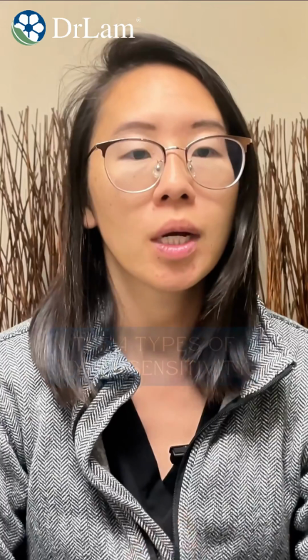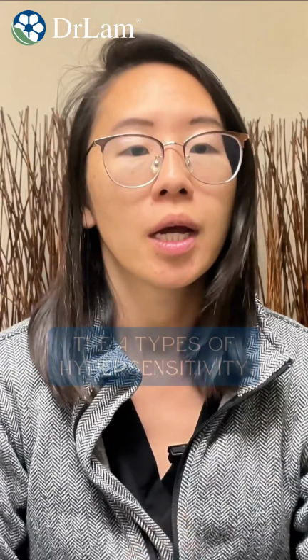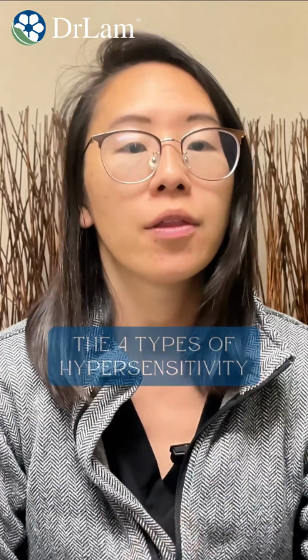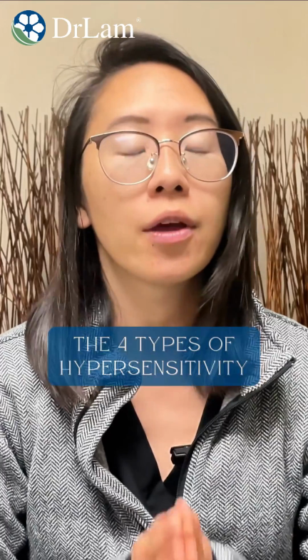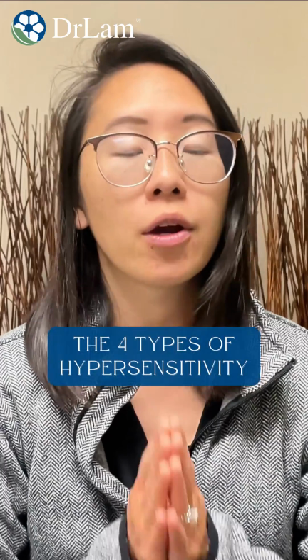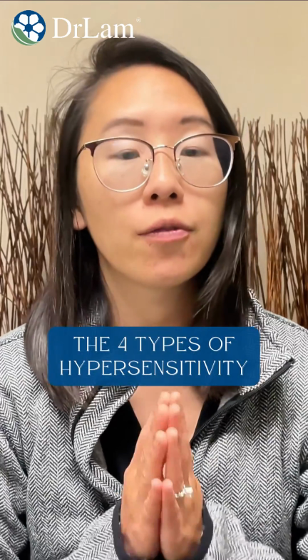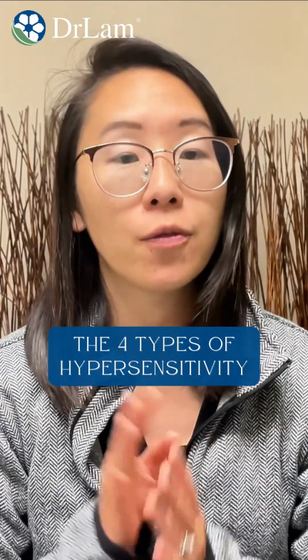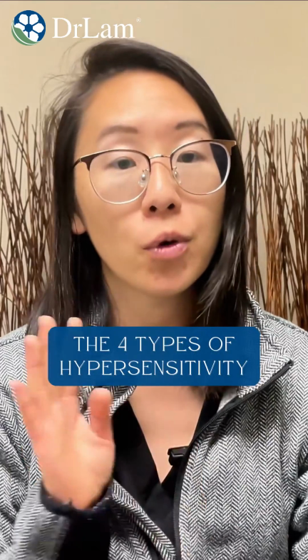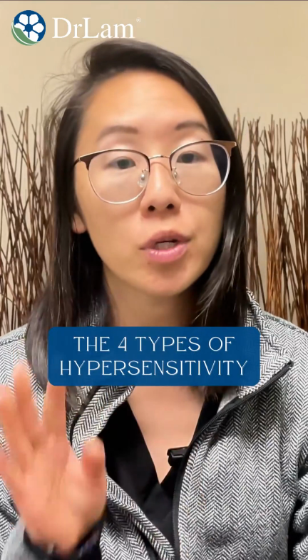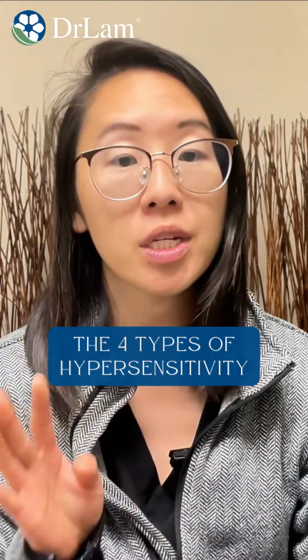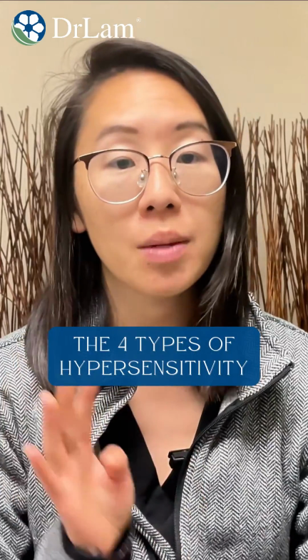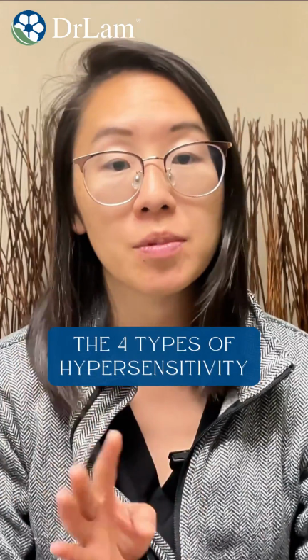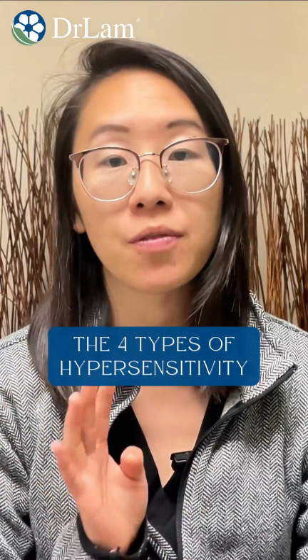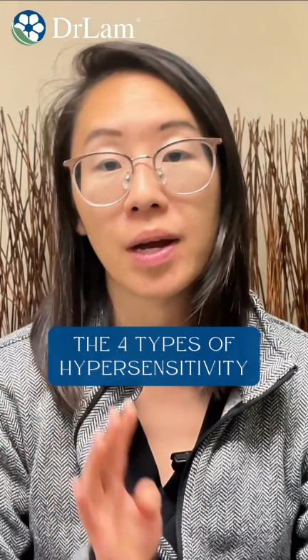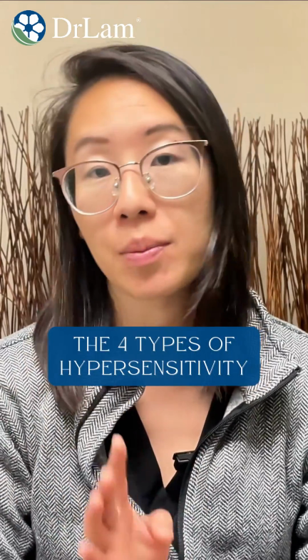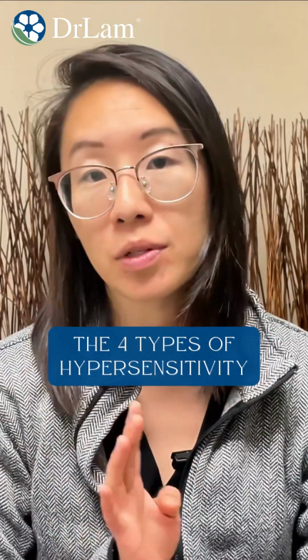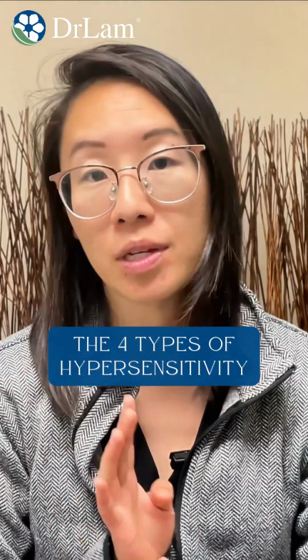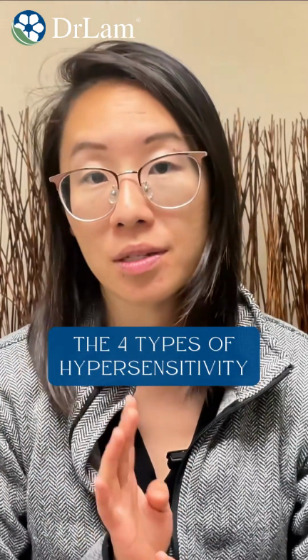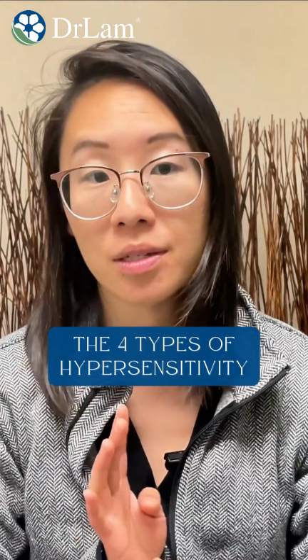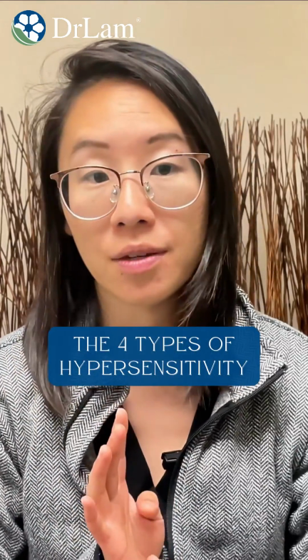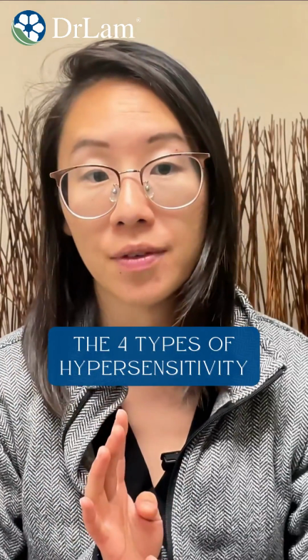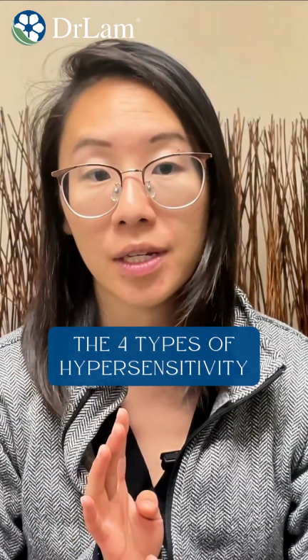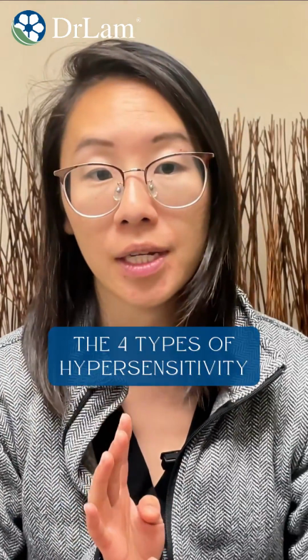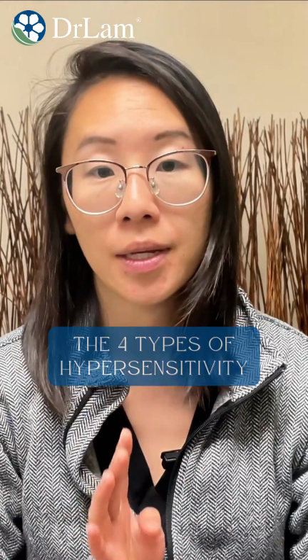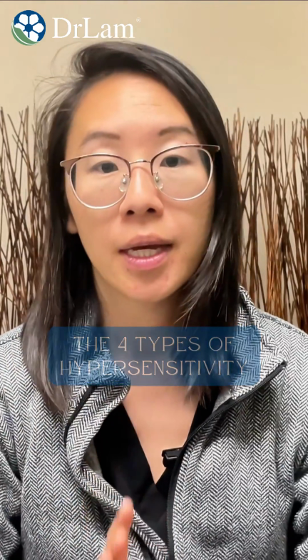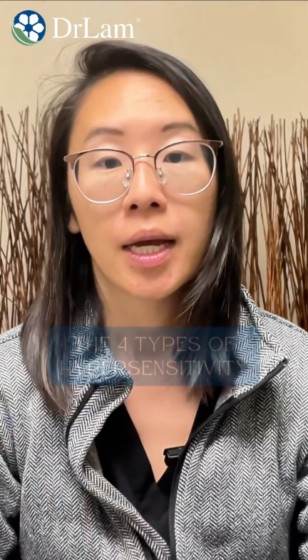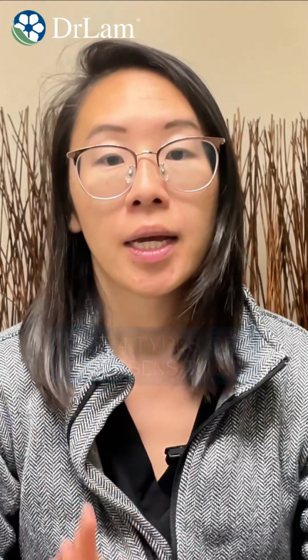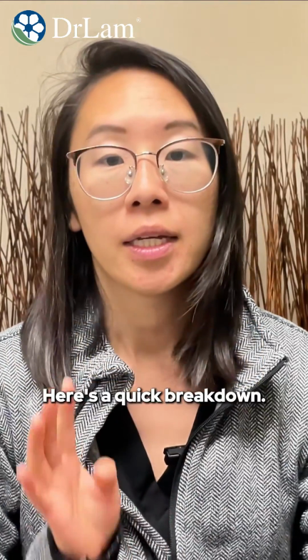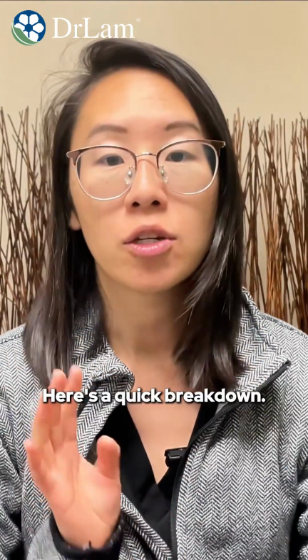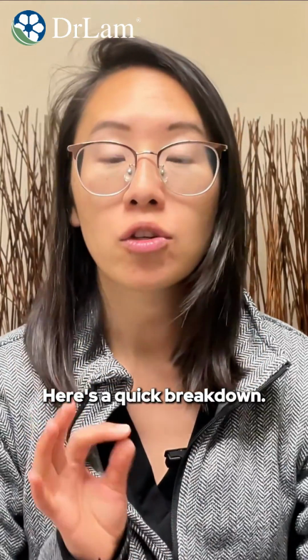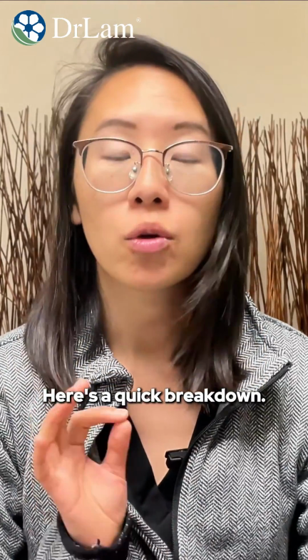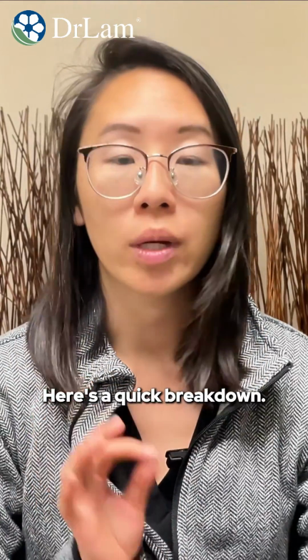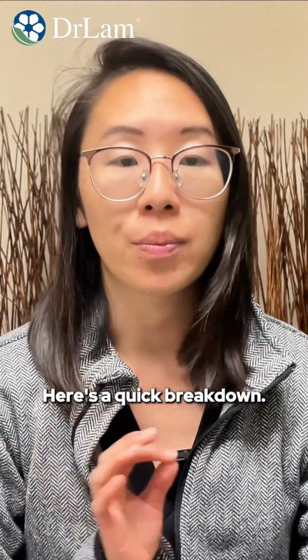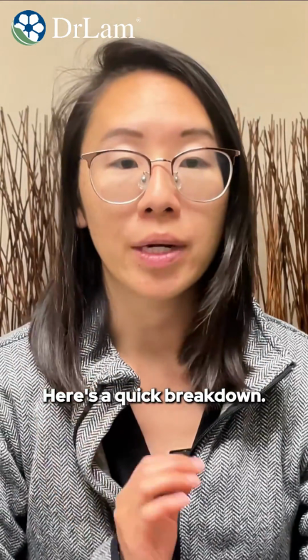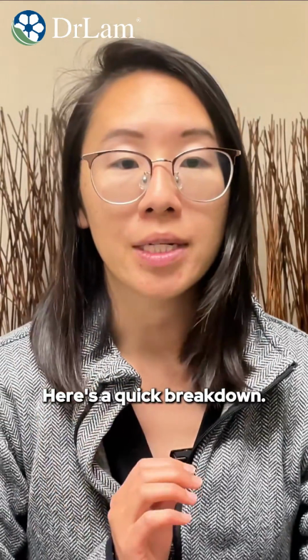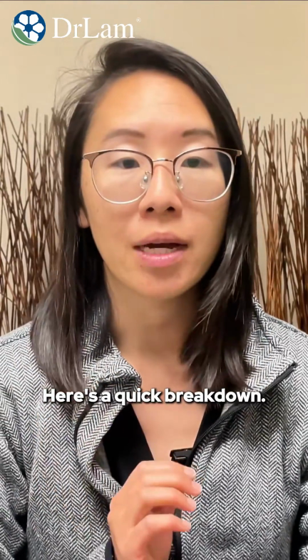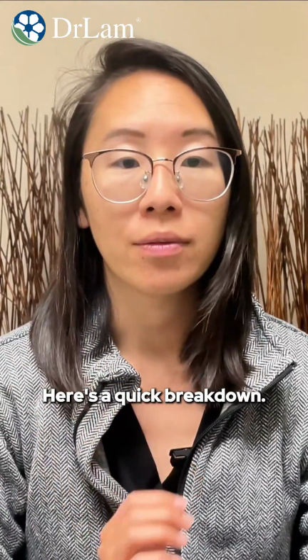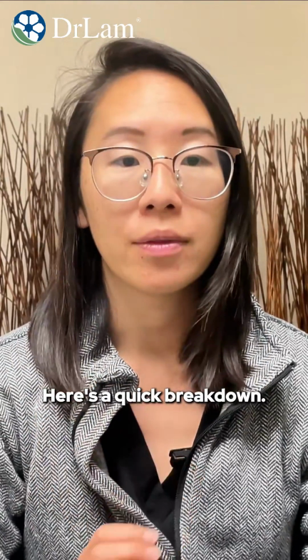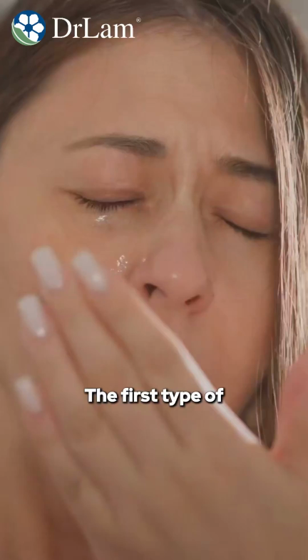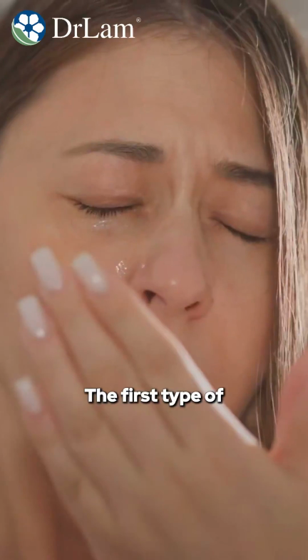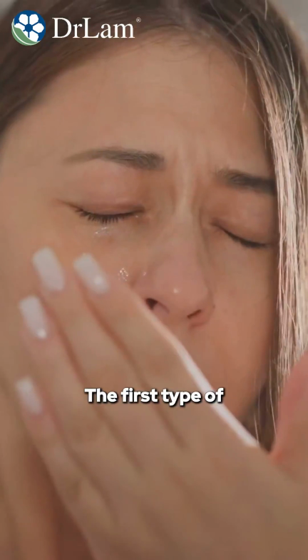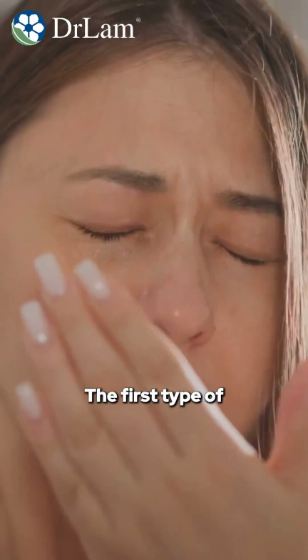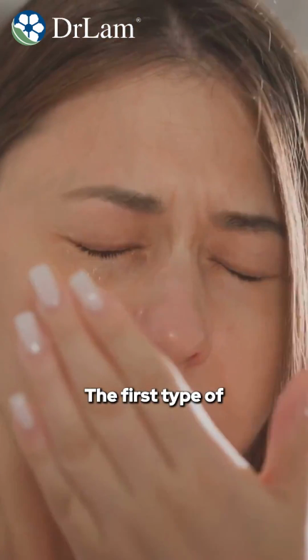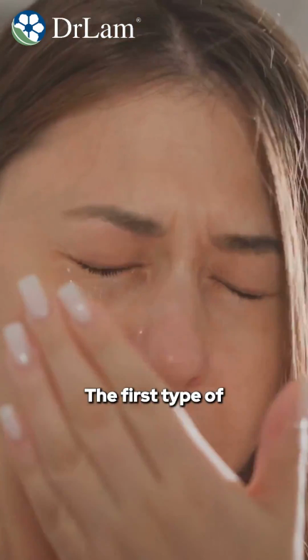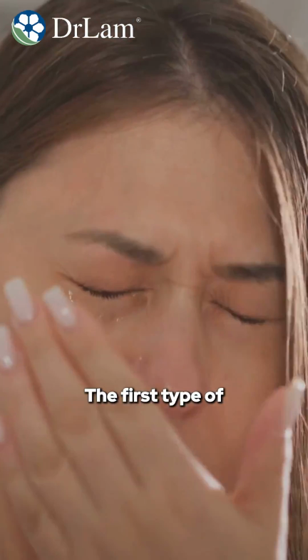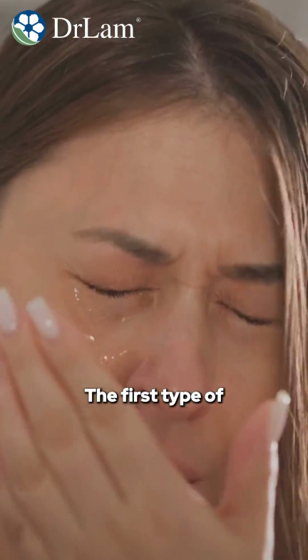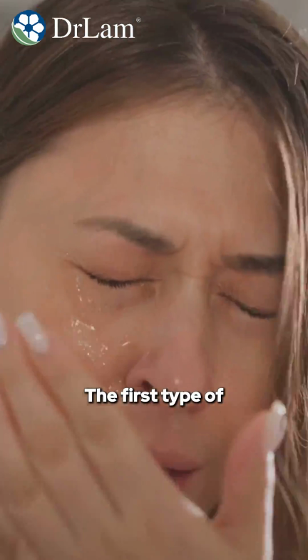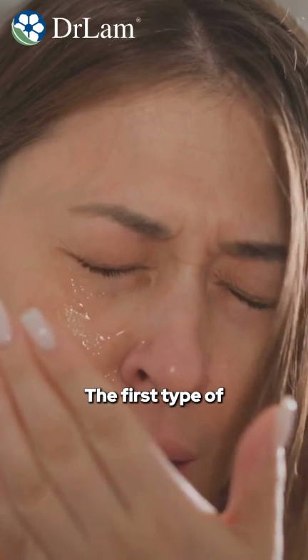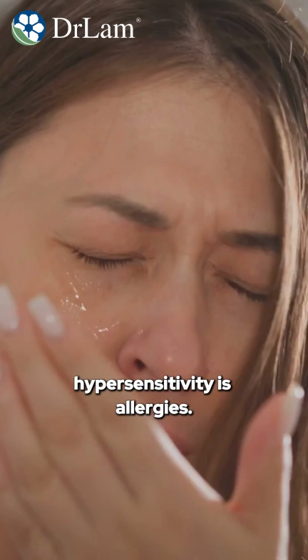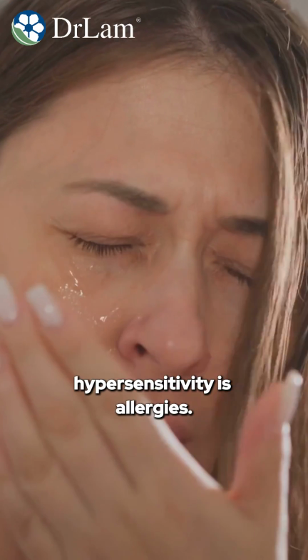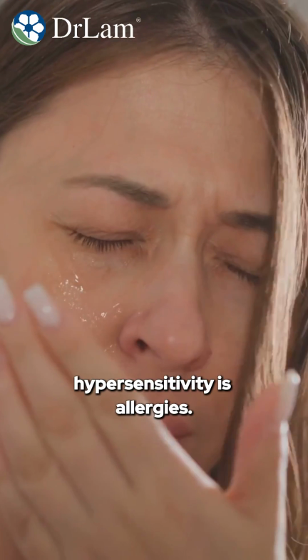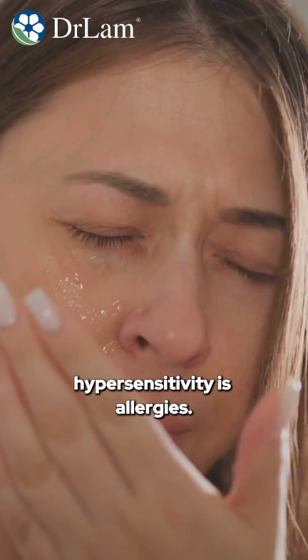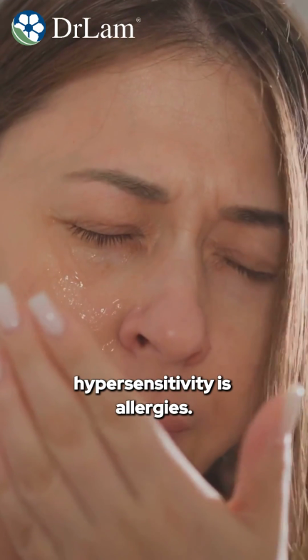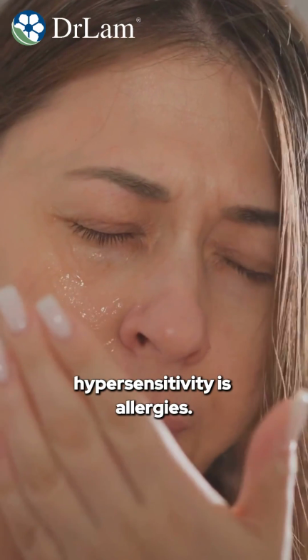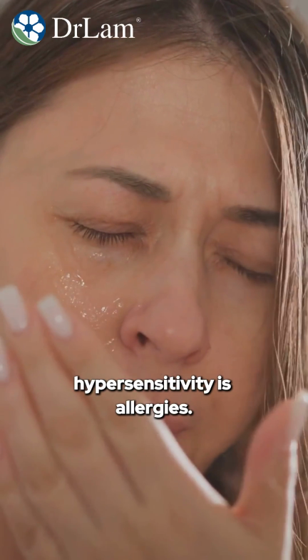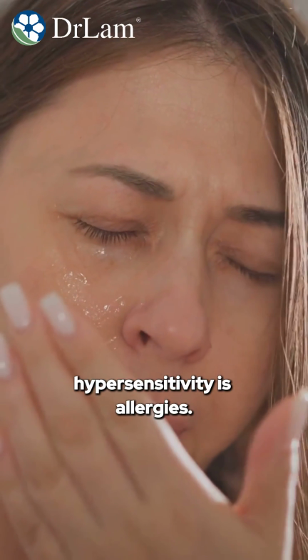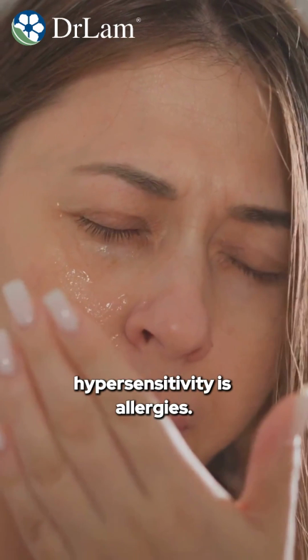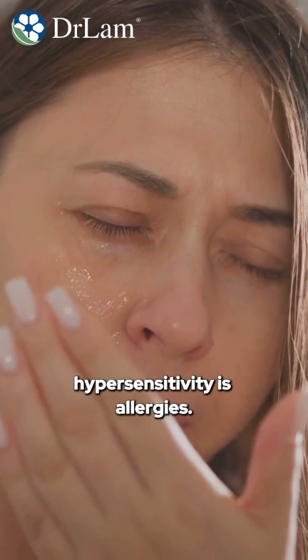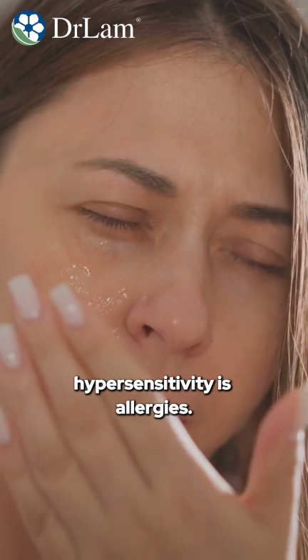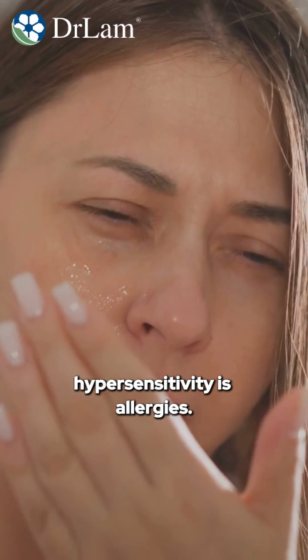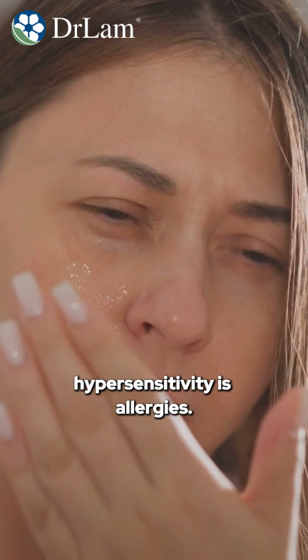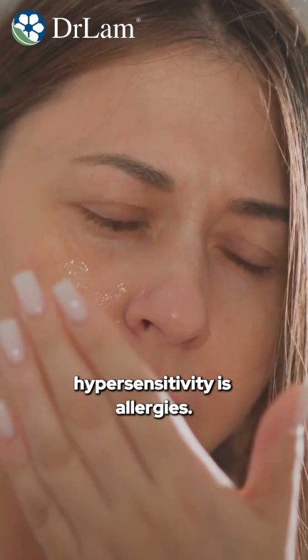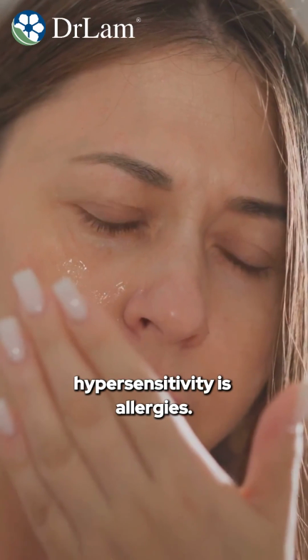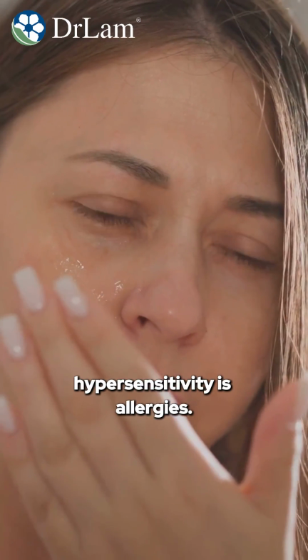There are four types of hypersensitivity. Here's a quick breakdown. The first type of hypersensitivity is allergies.